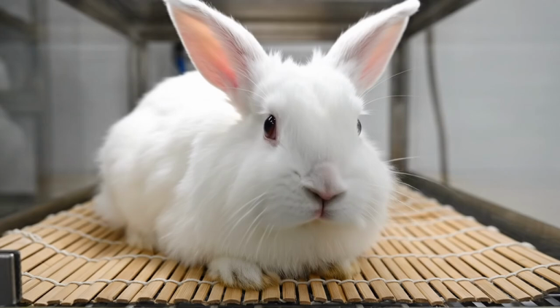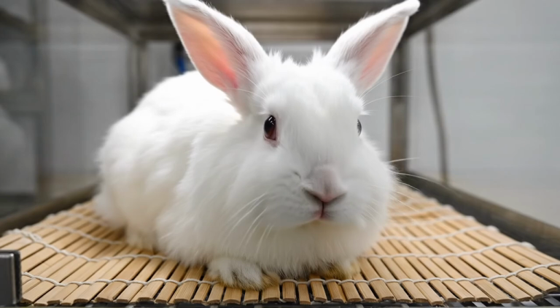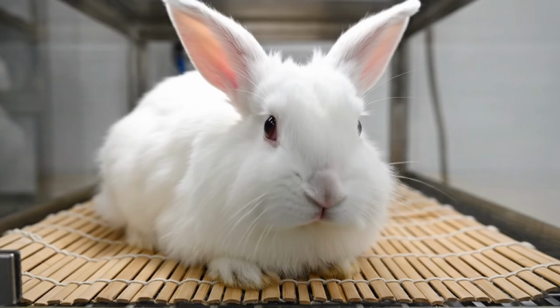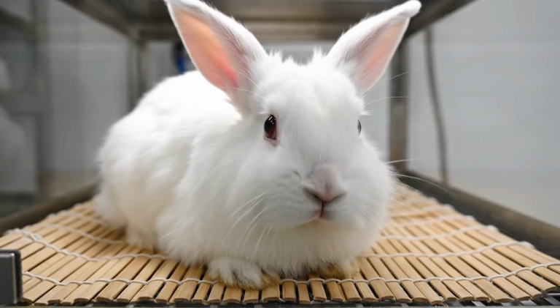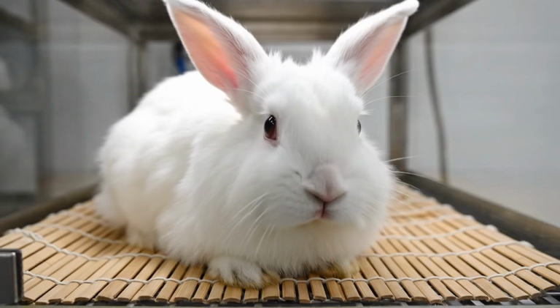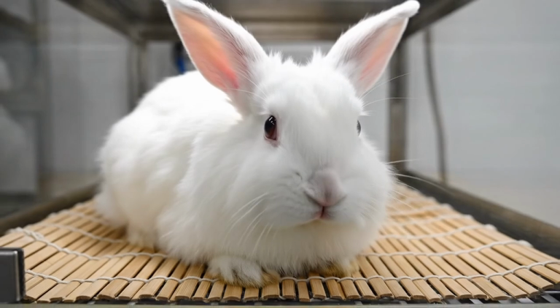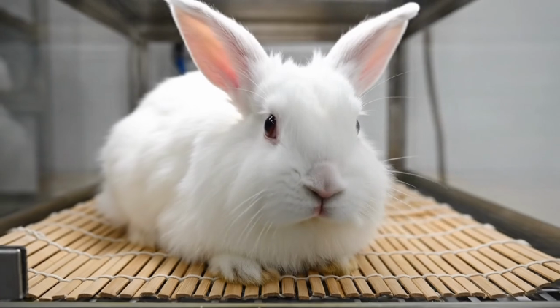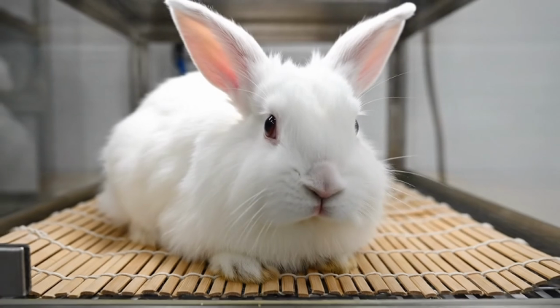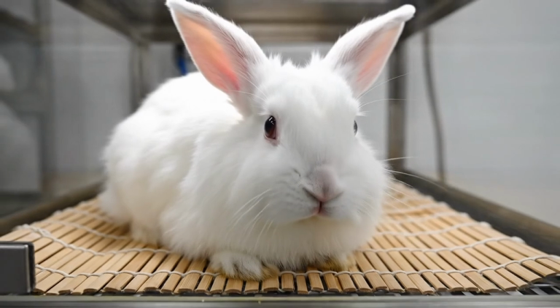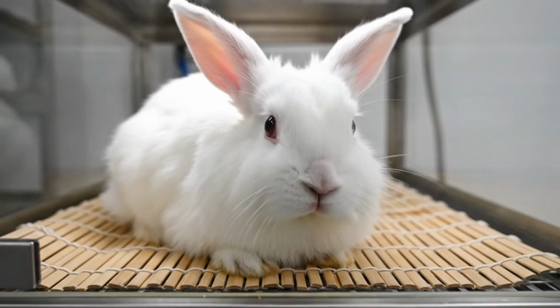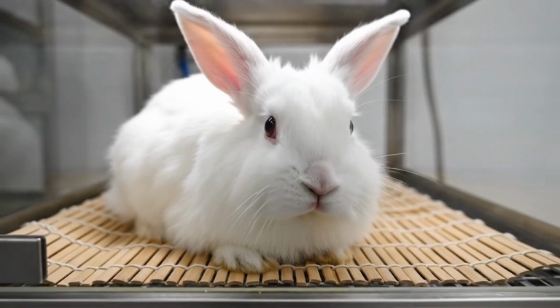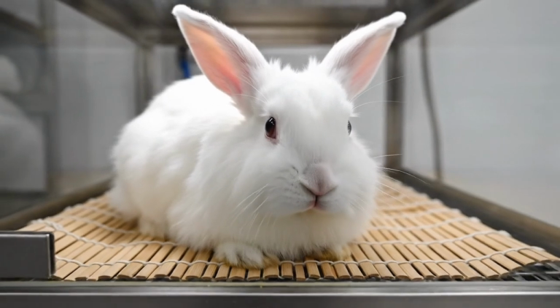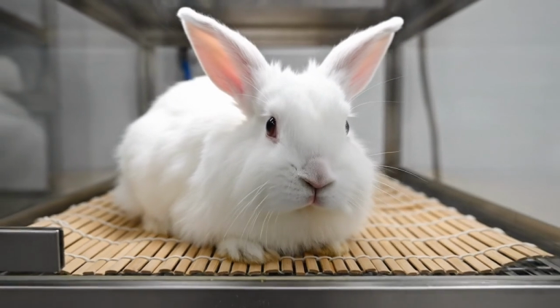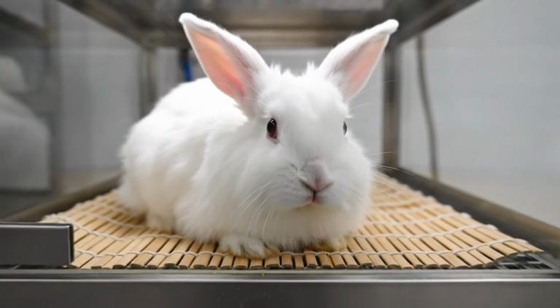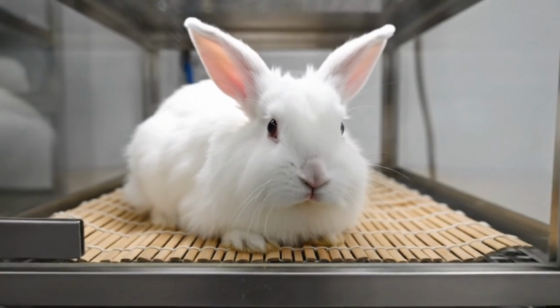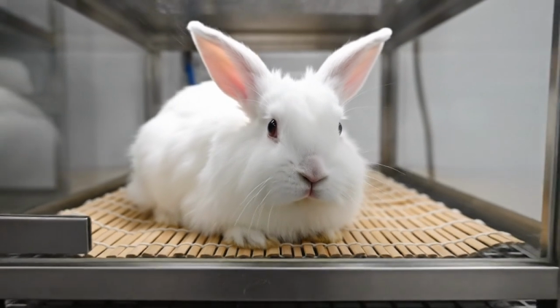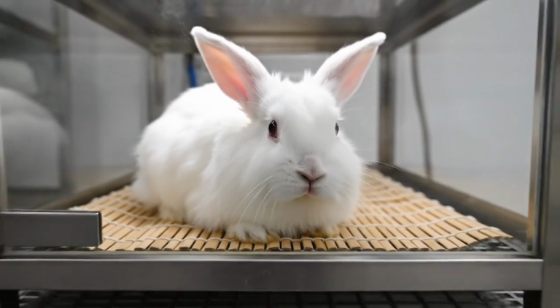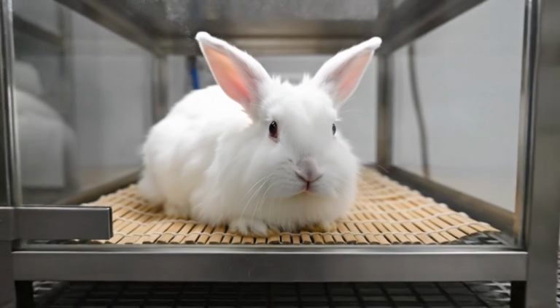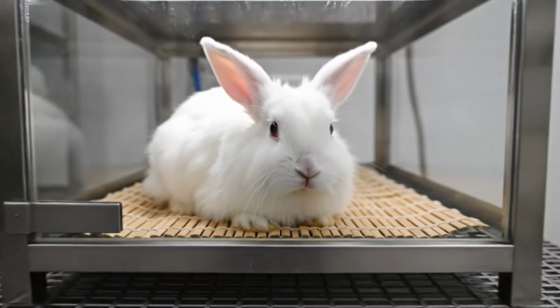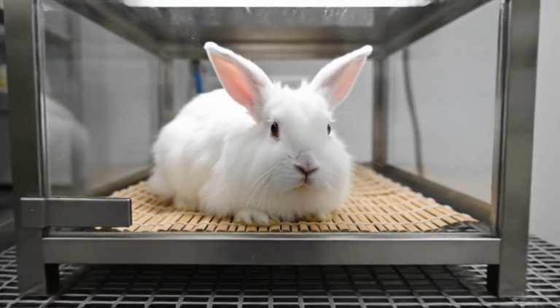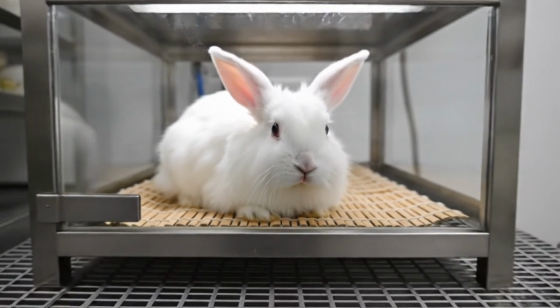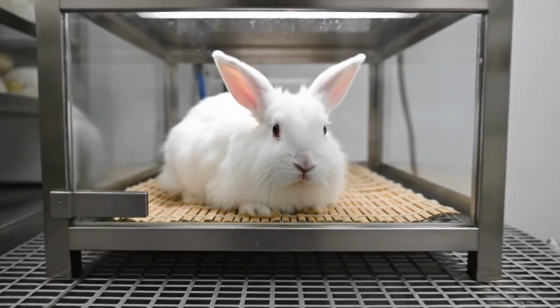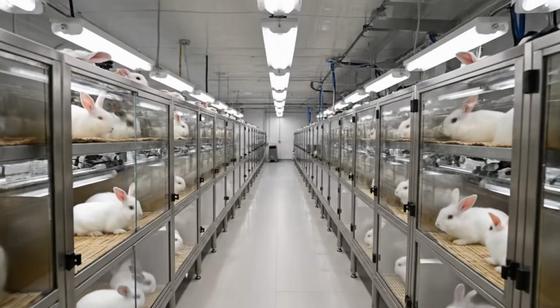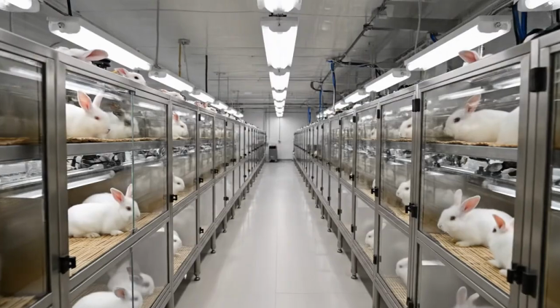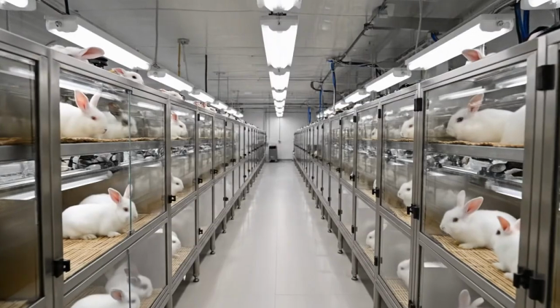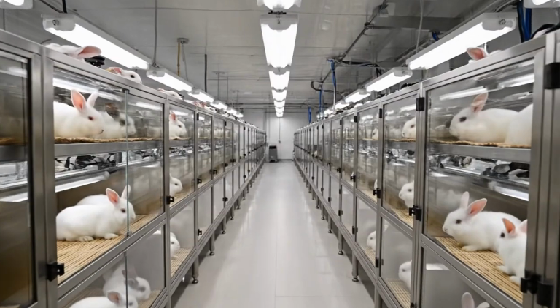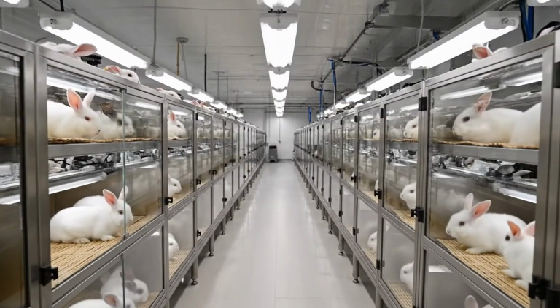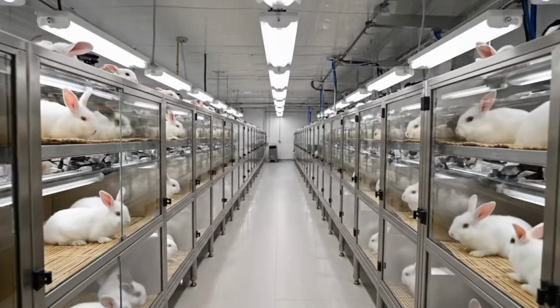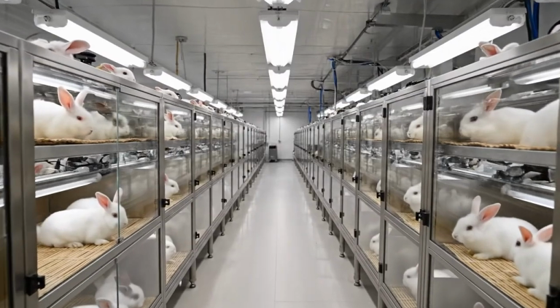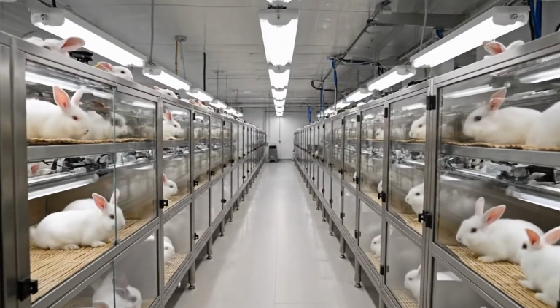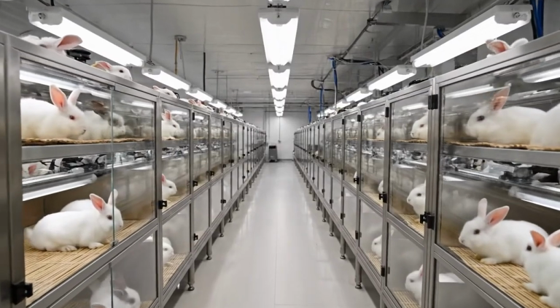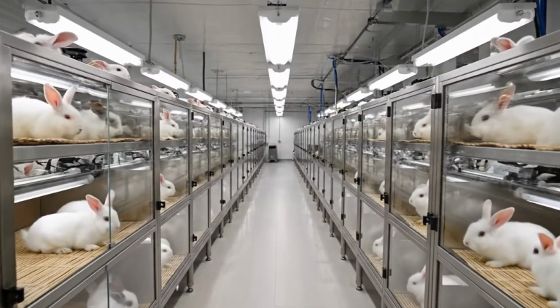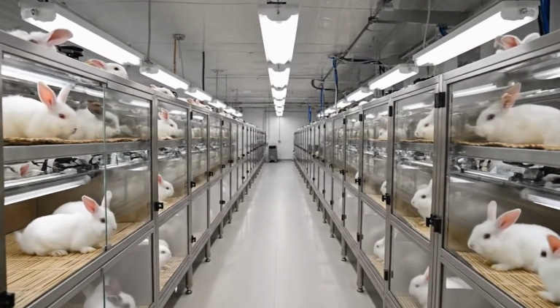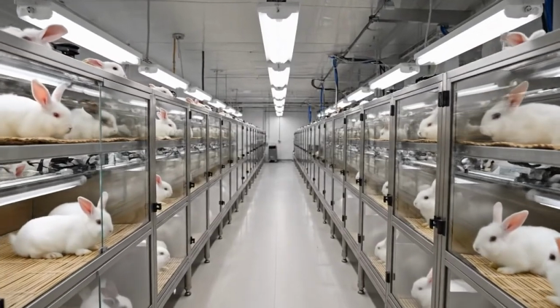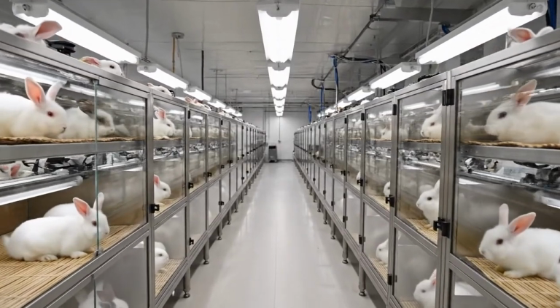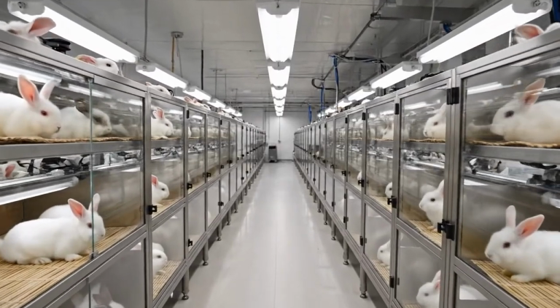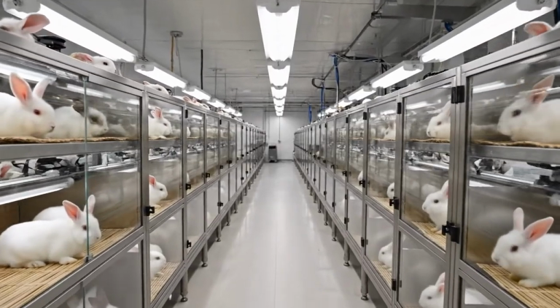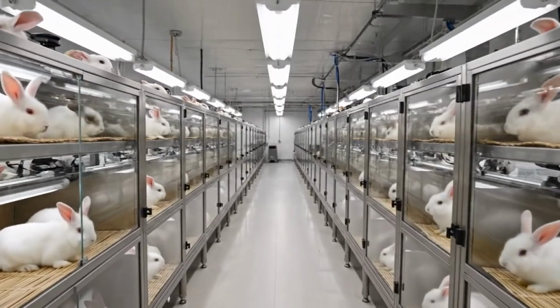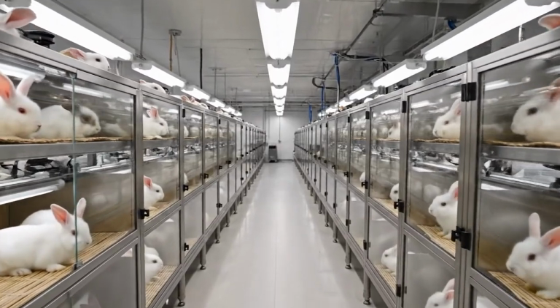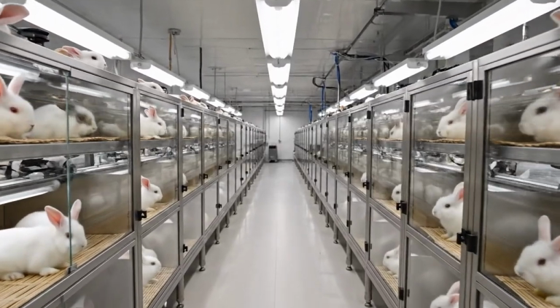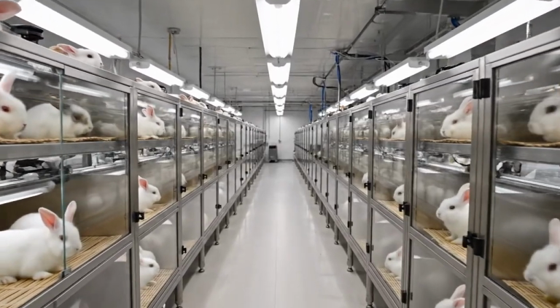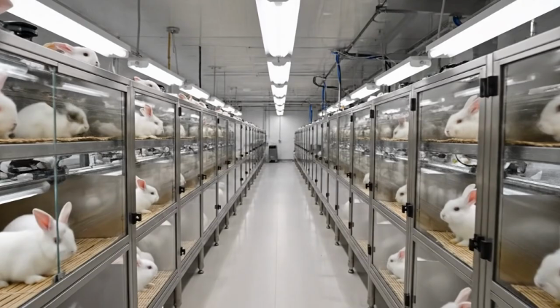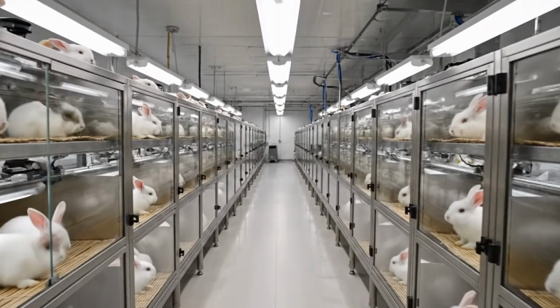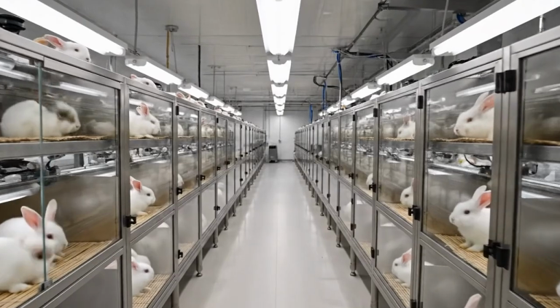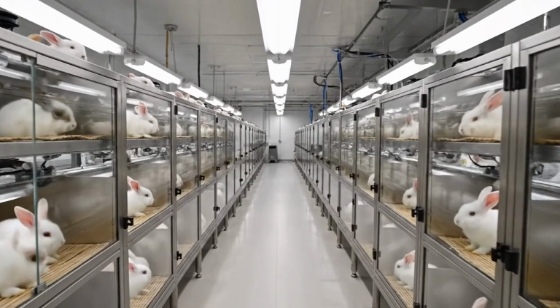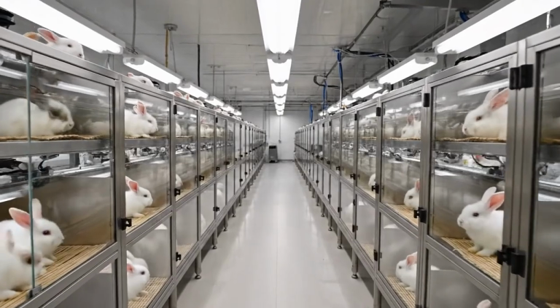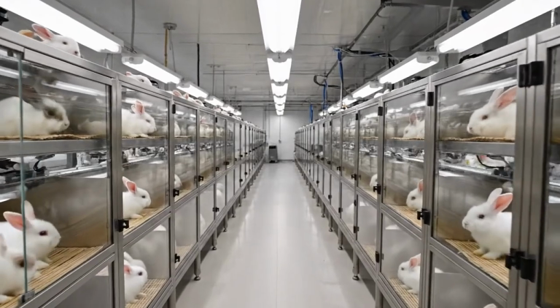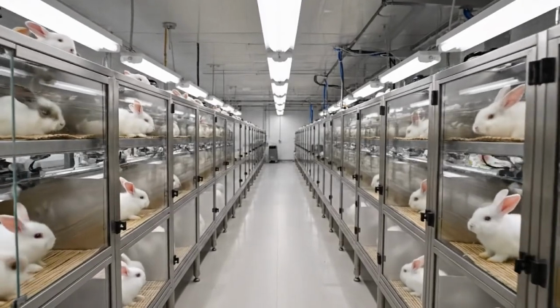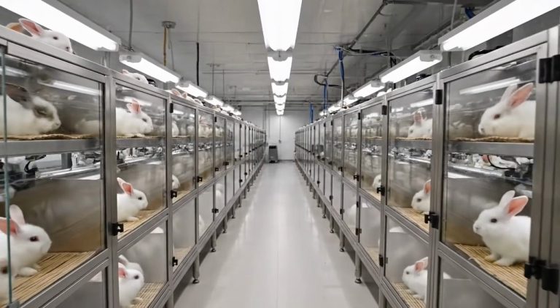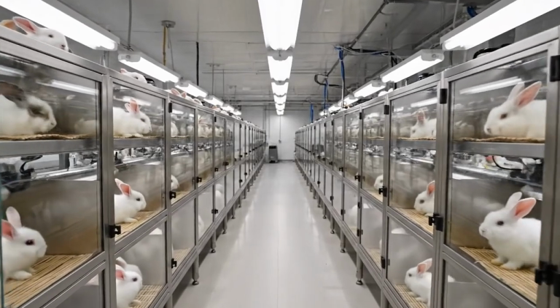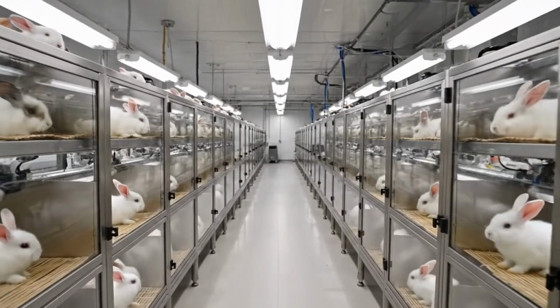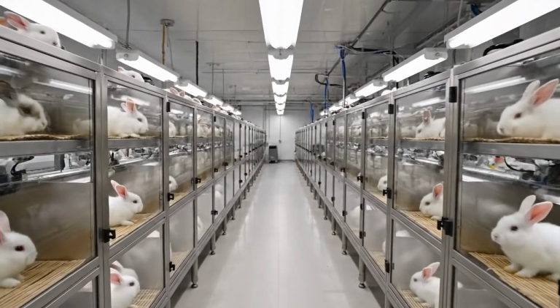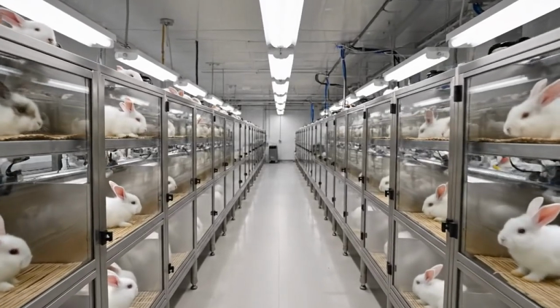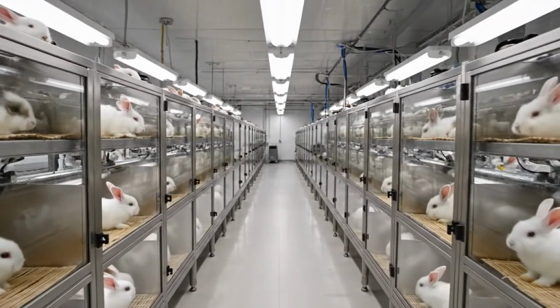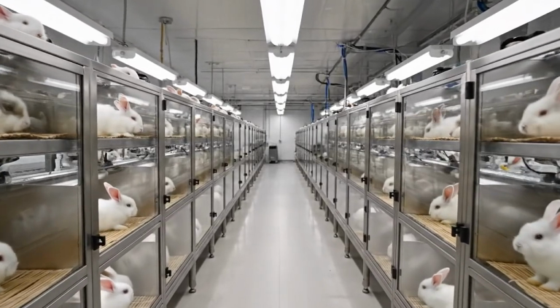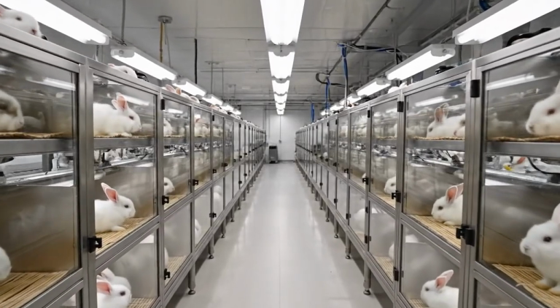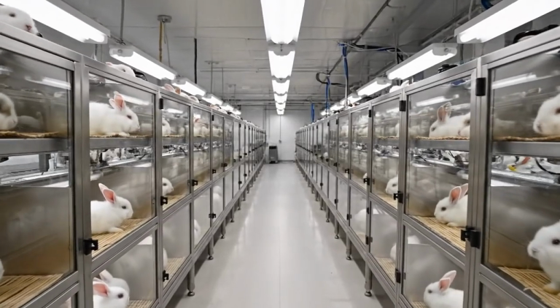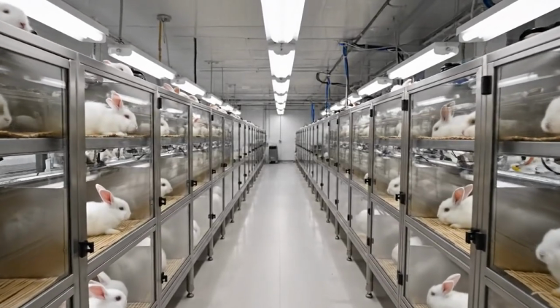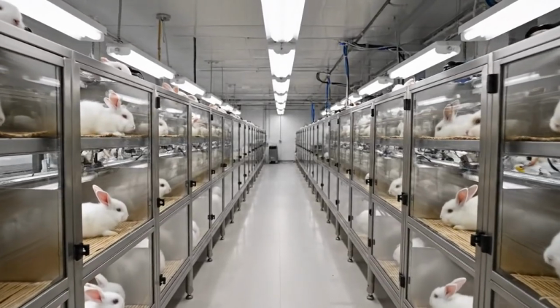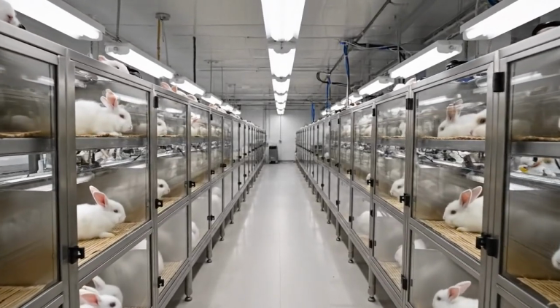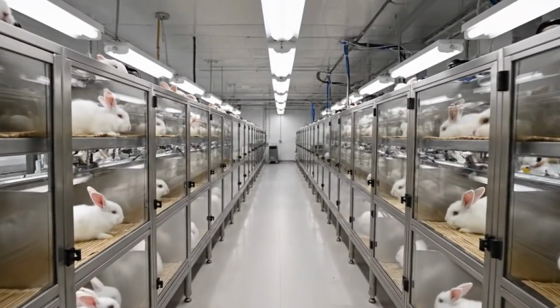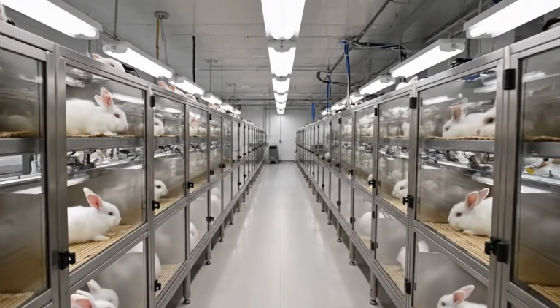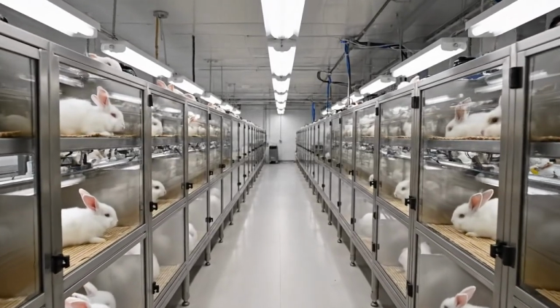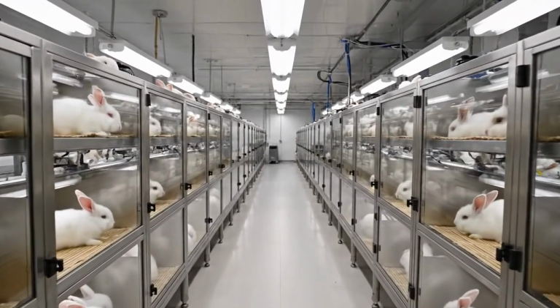From this close view you can see the density of the Angora wool. We keep them in sterile conditions to ensure their health and the quality of the fibre.